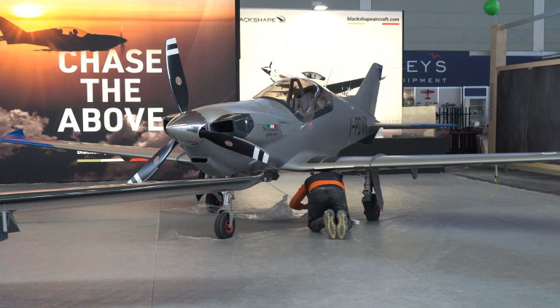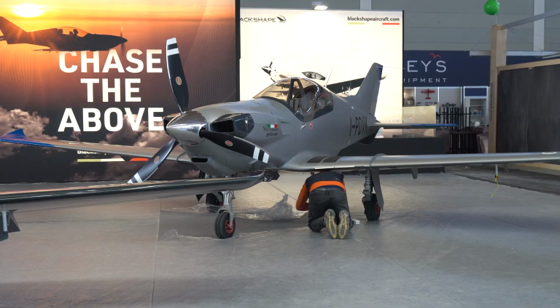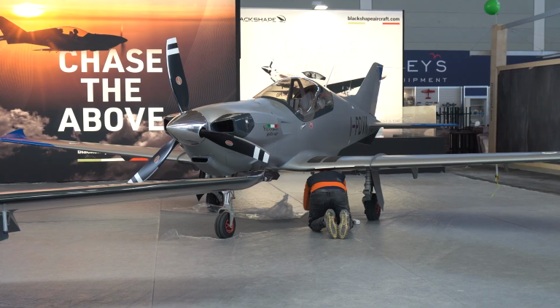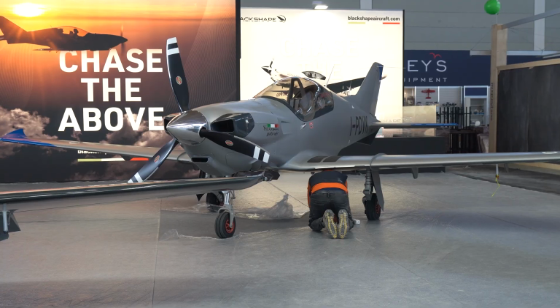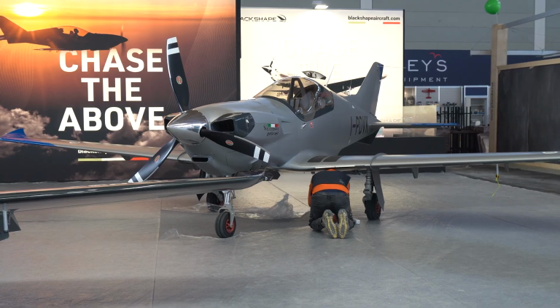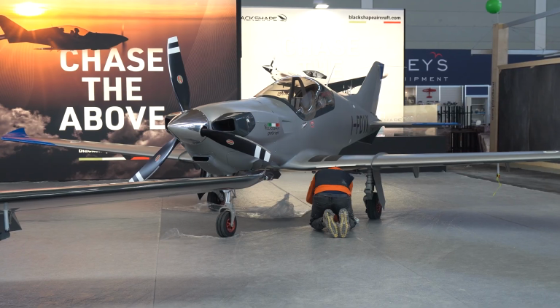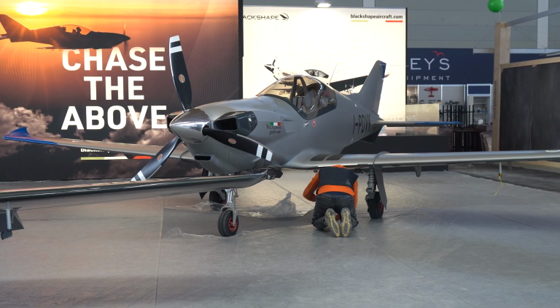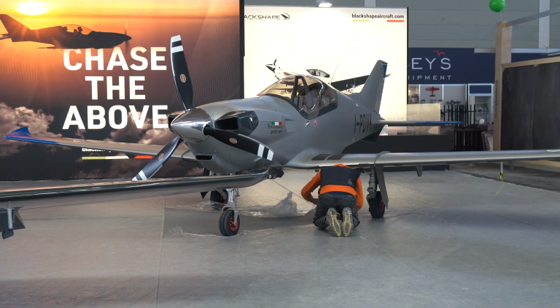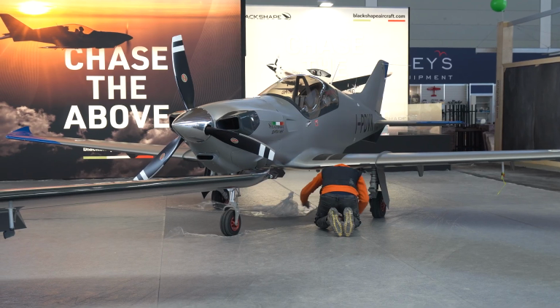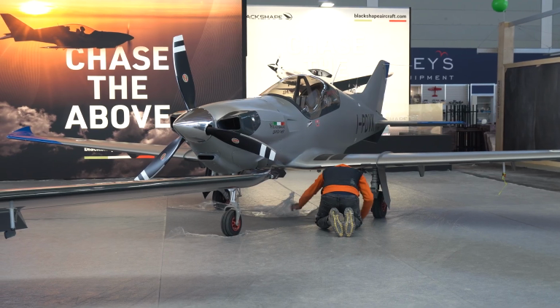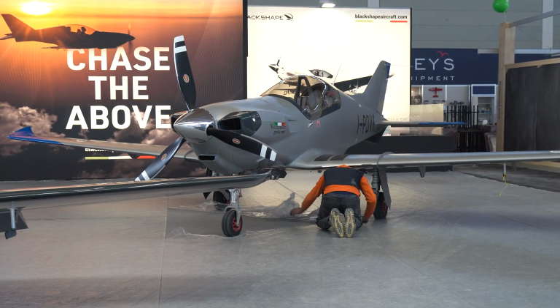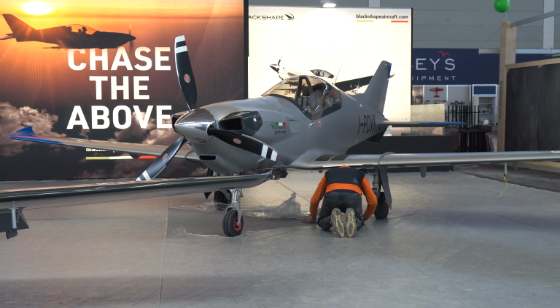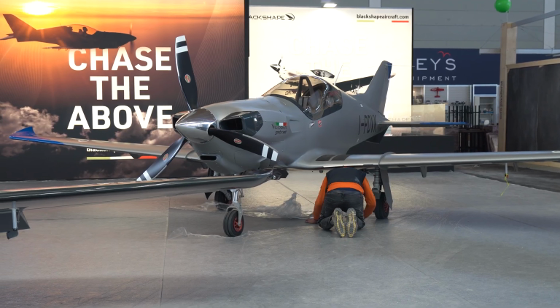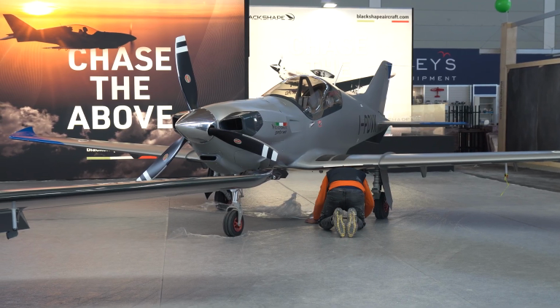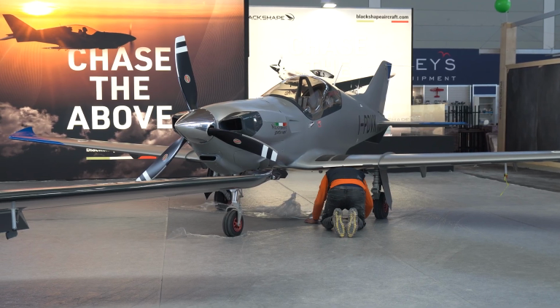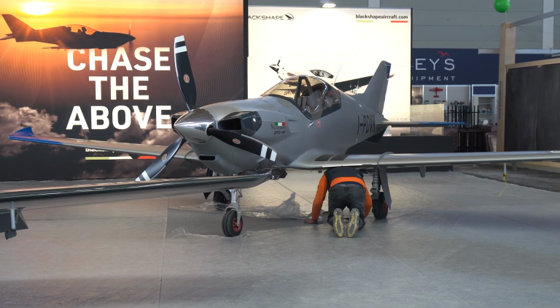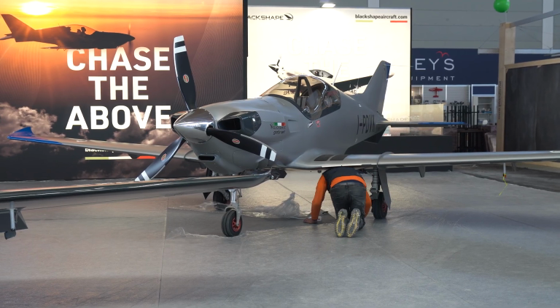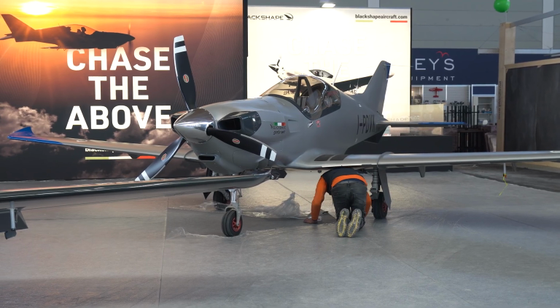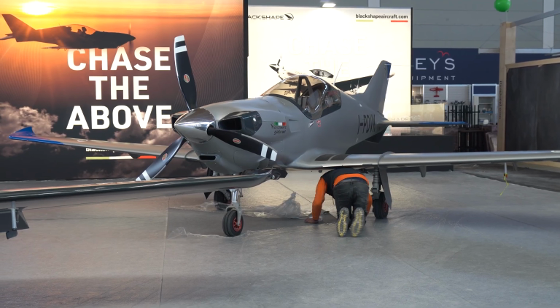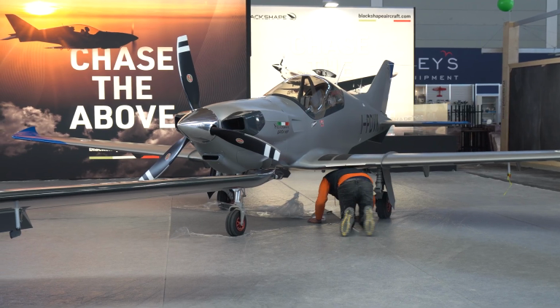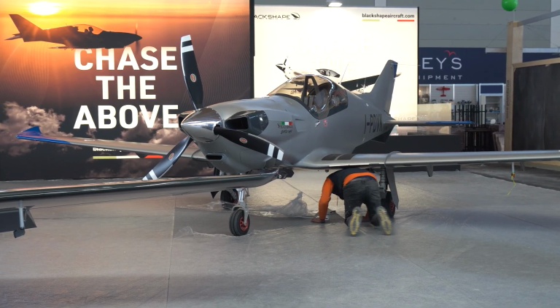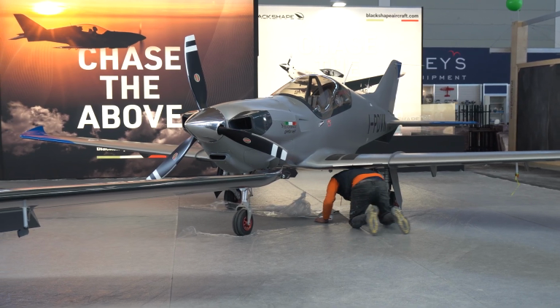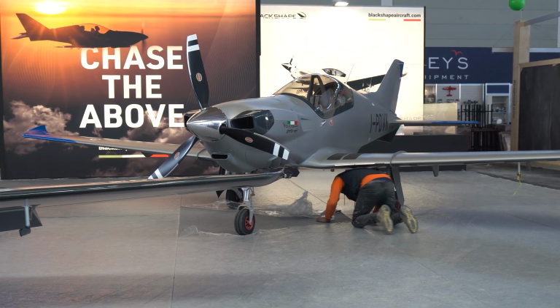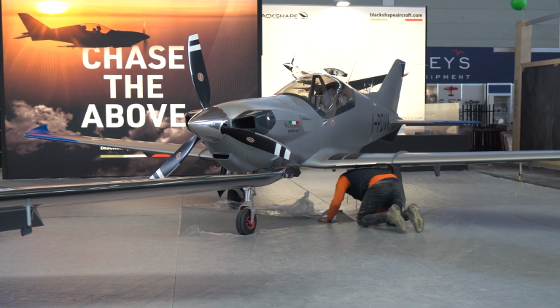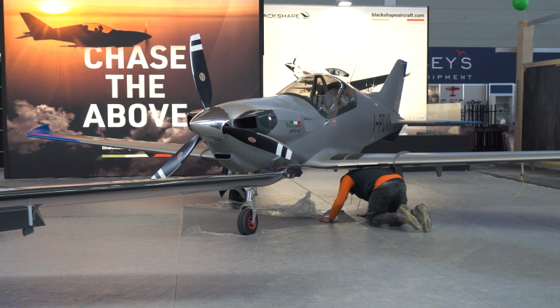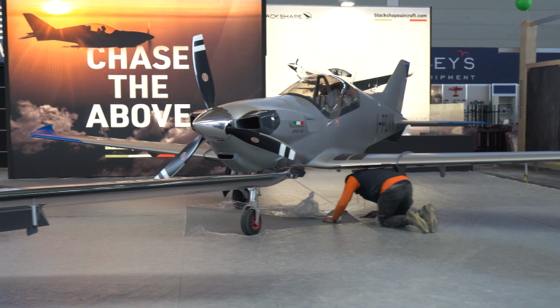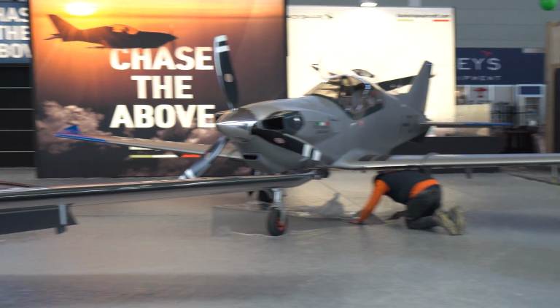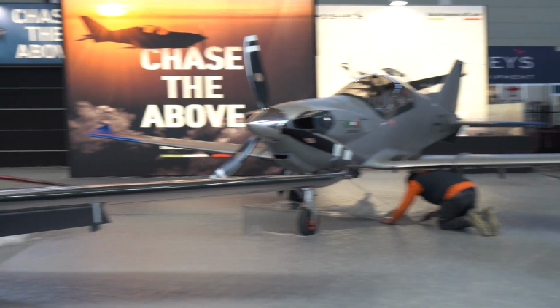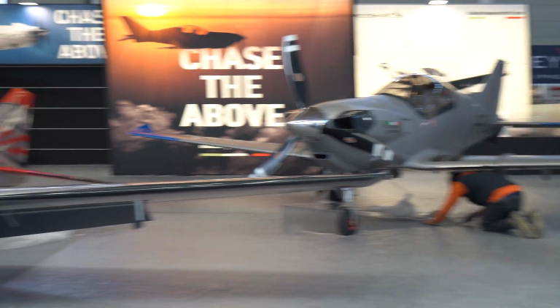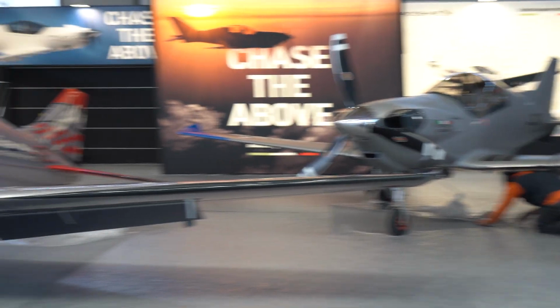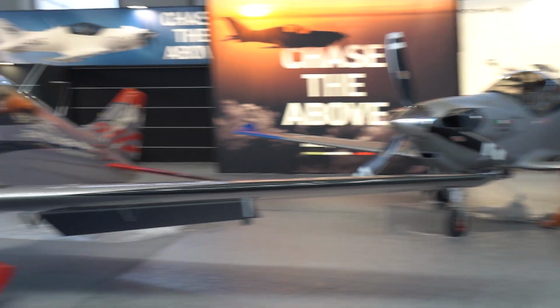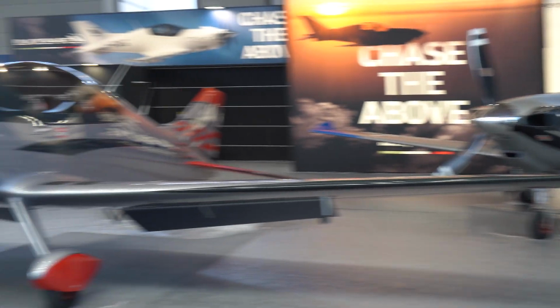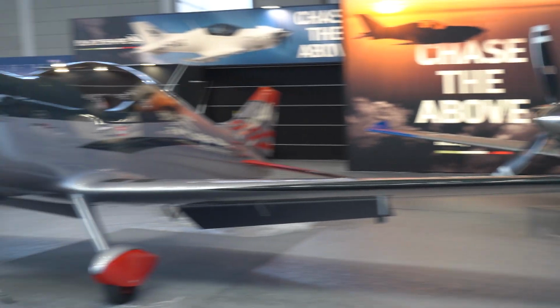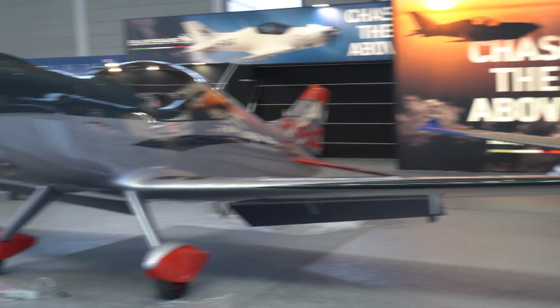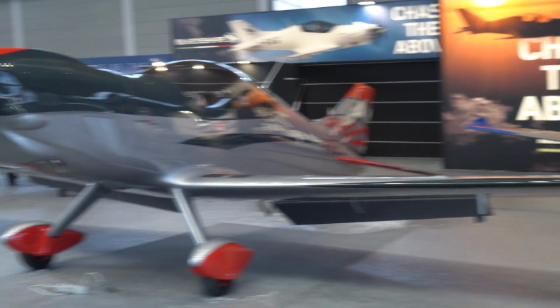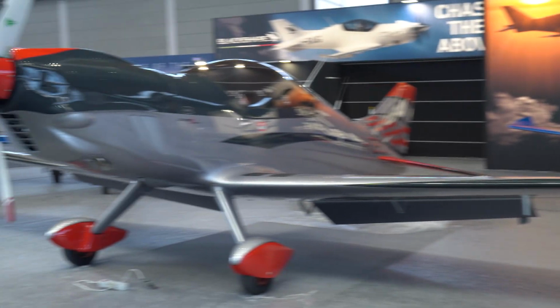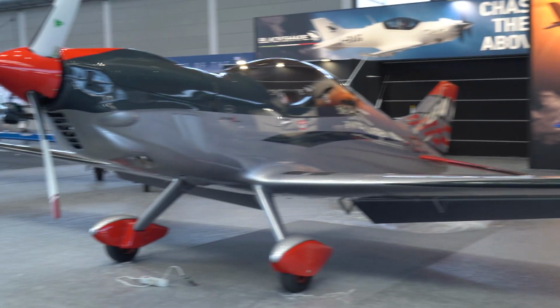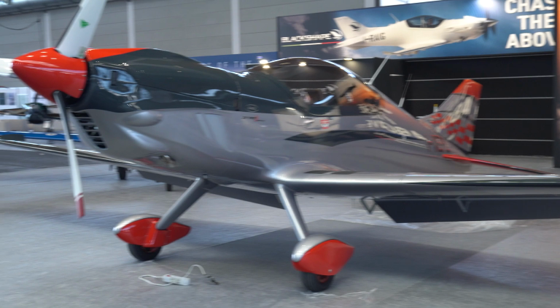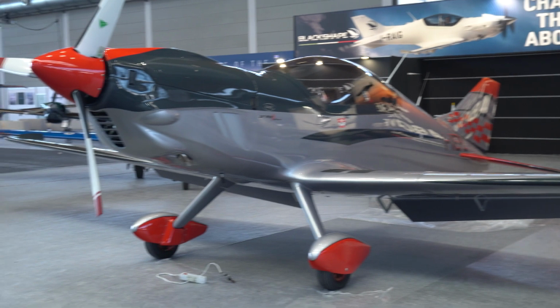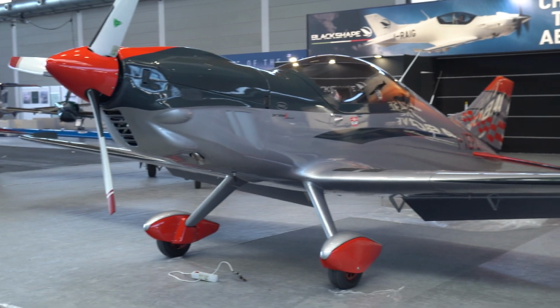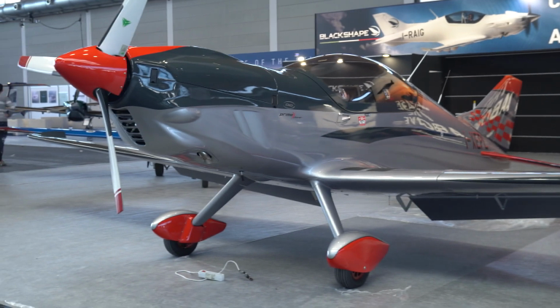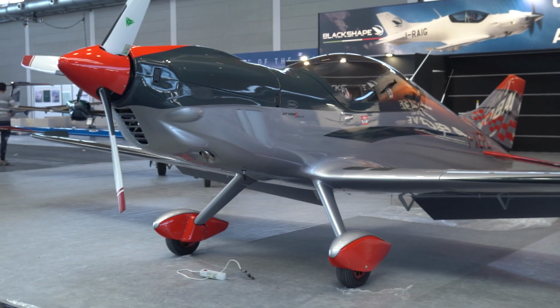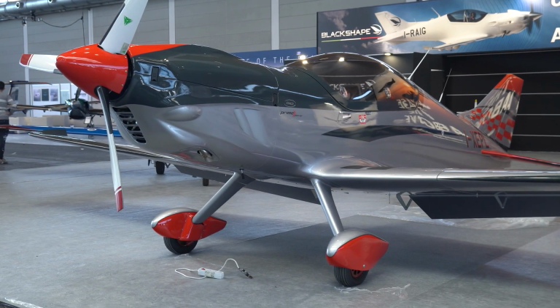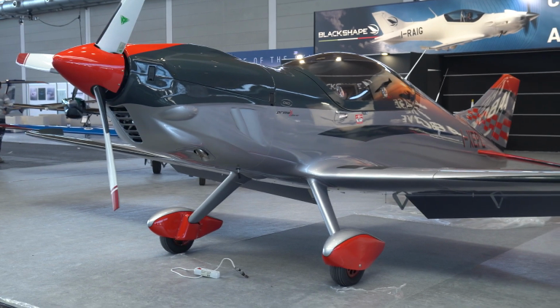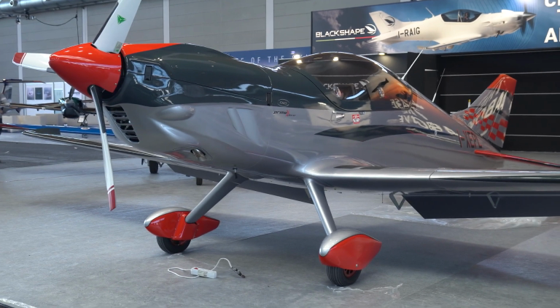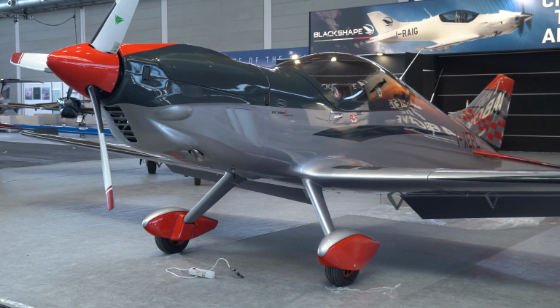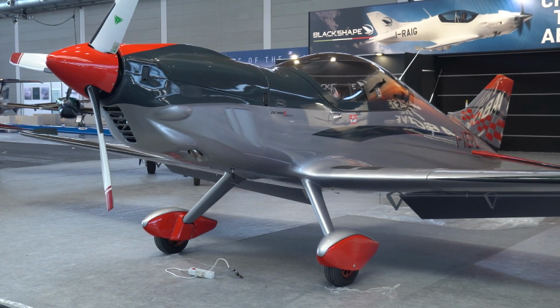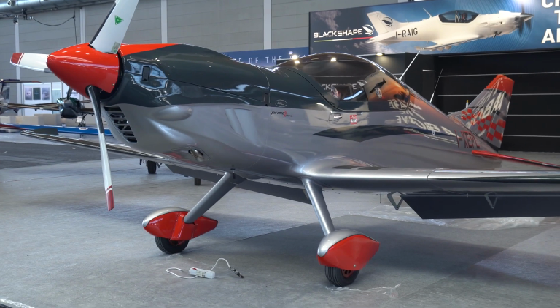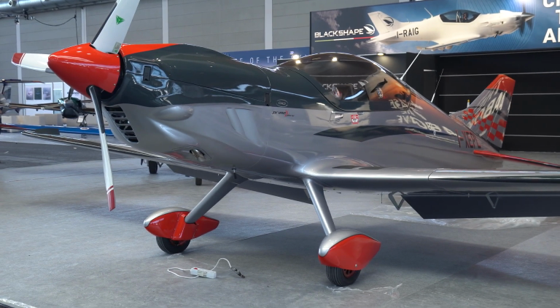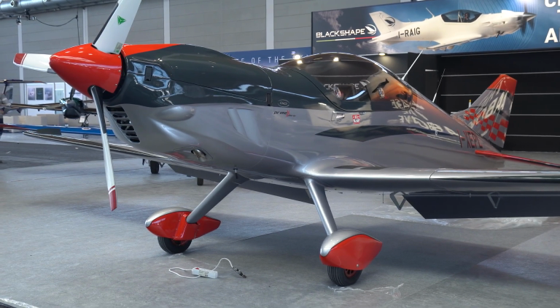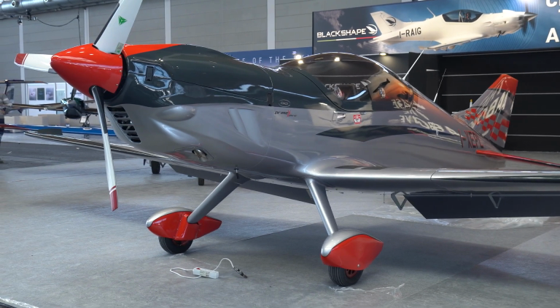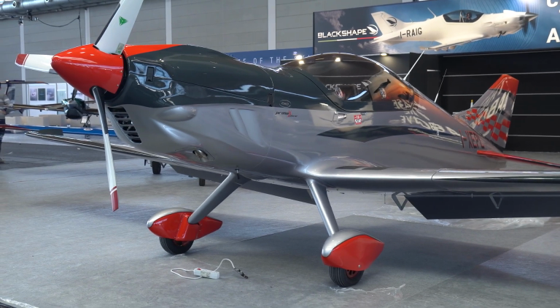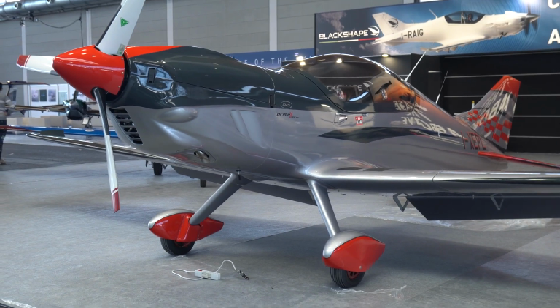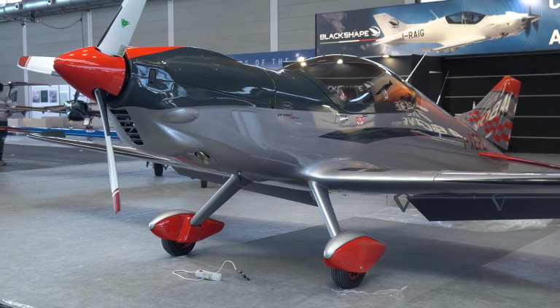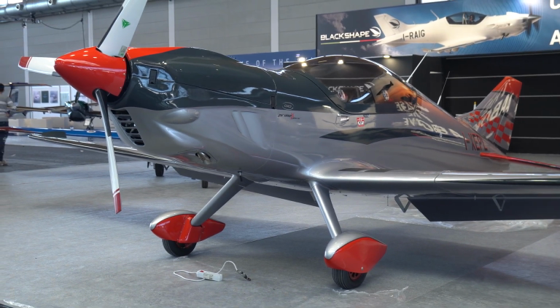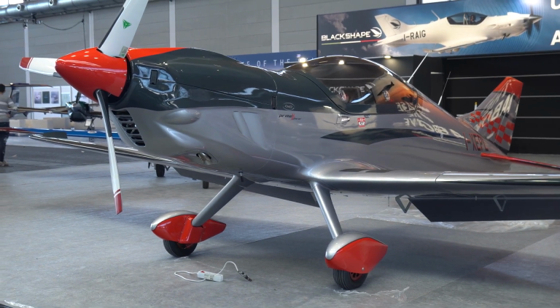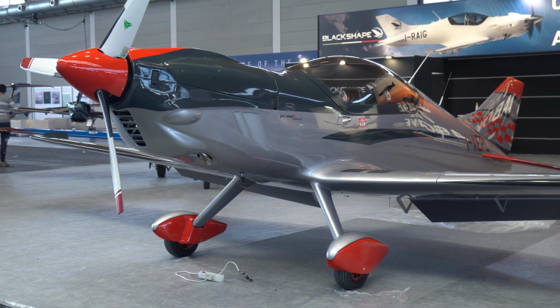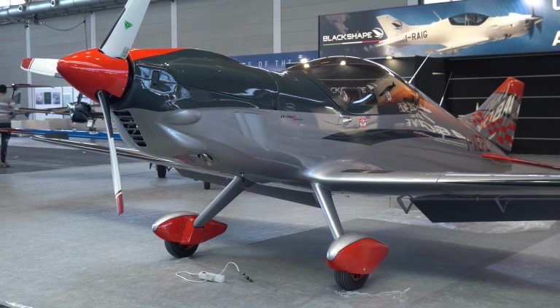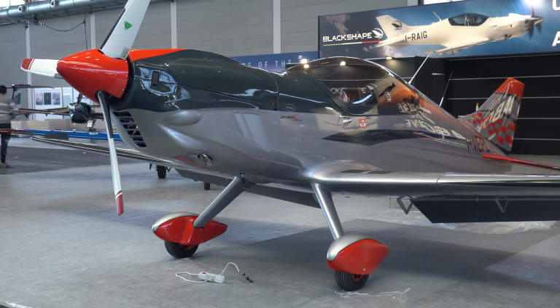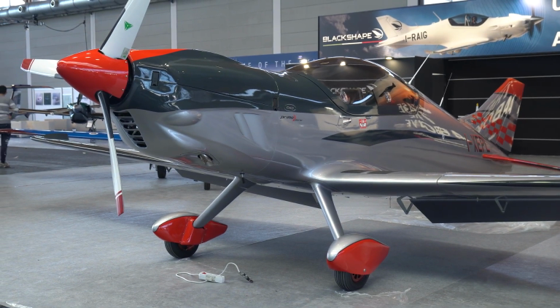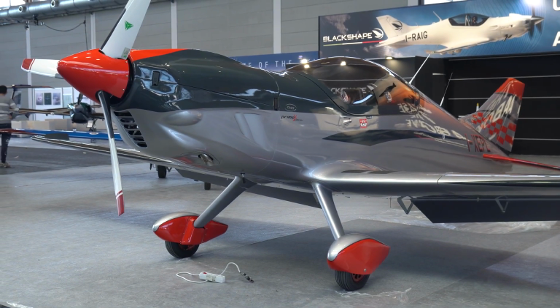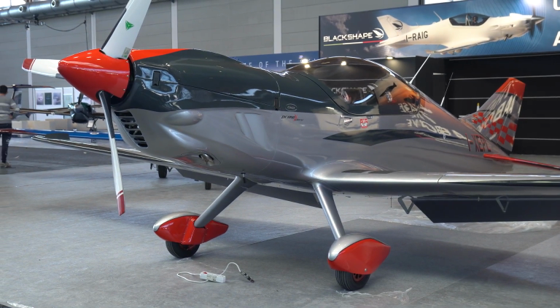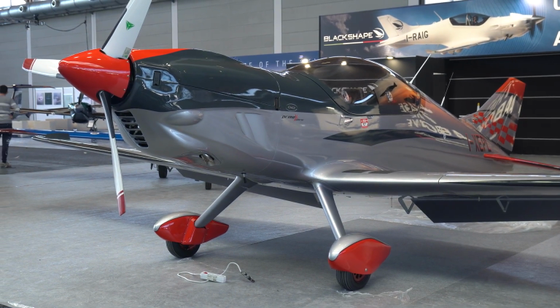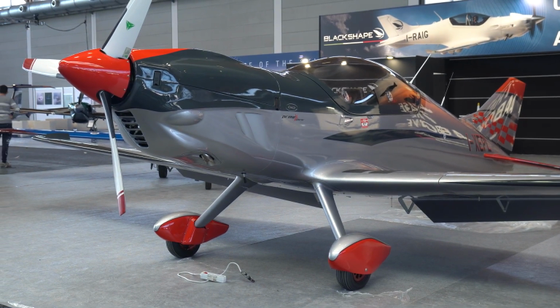We know Black Shape for their nosewheel aeroplanes, but look what we found — it's the Prime Explorer and it's a tailwheel.